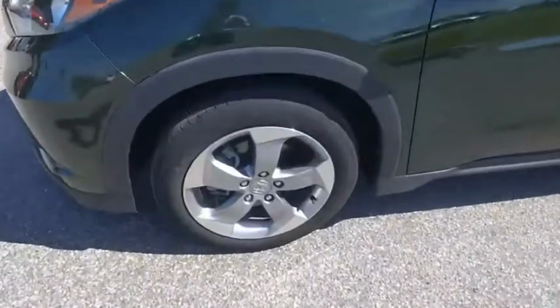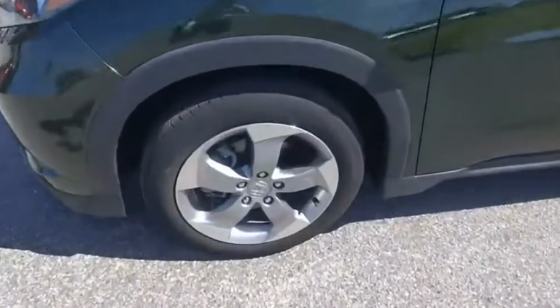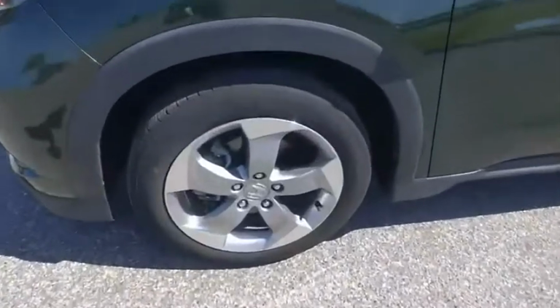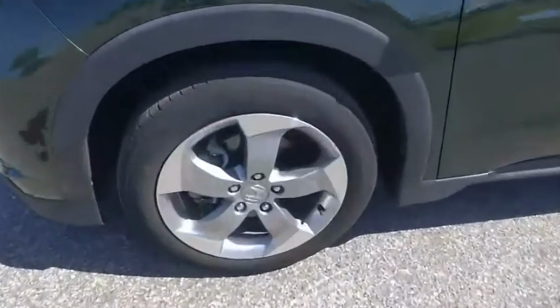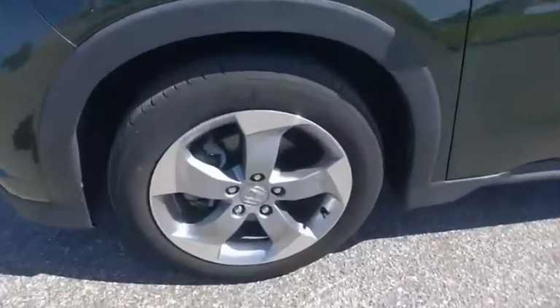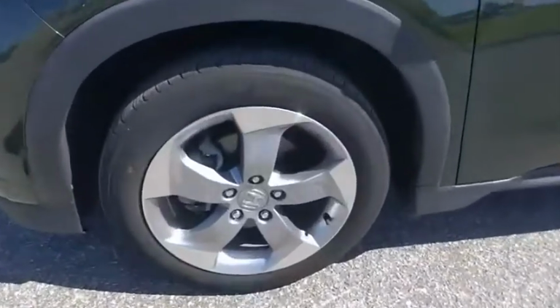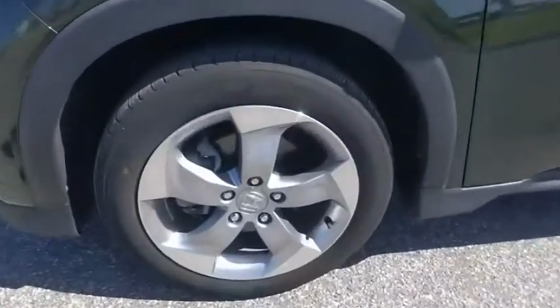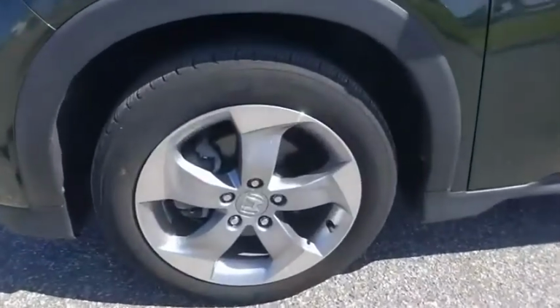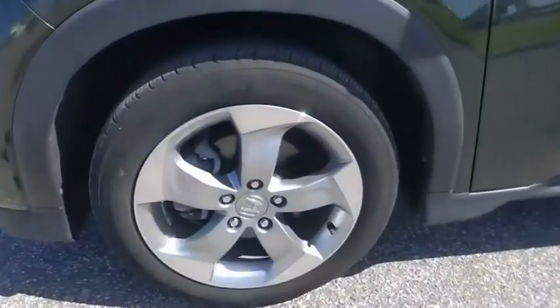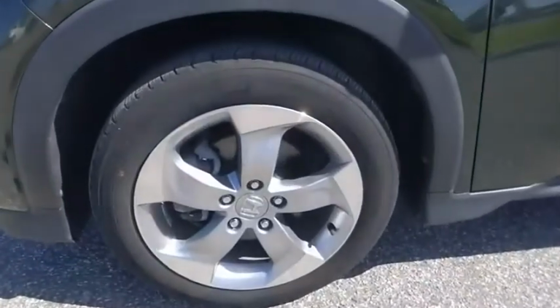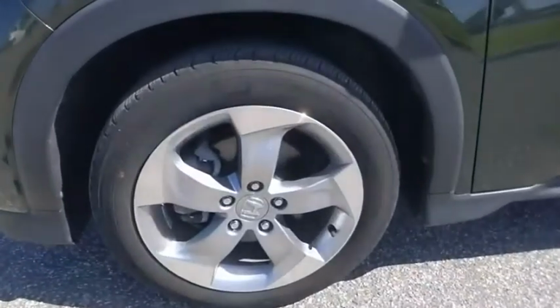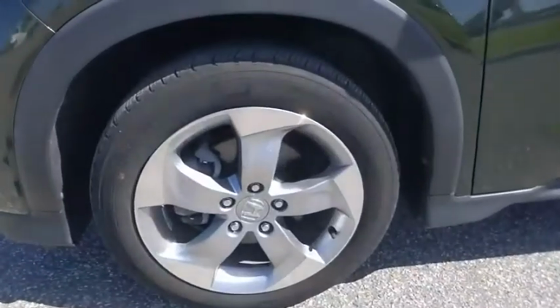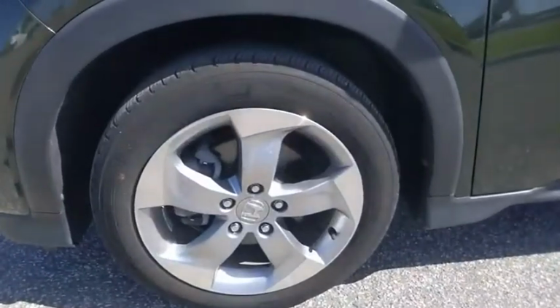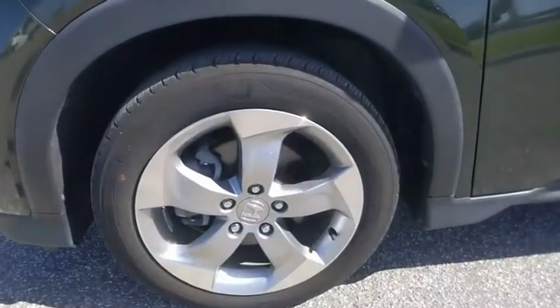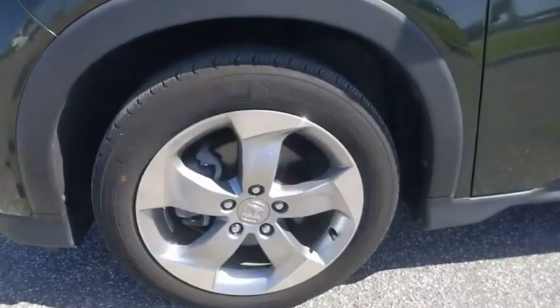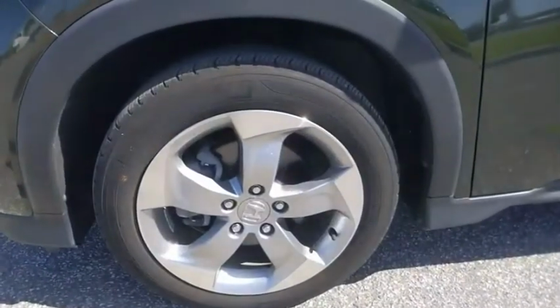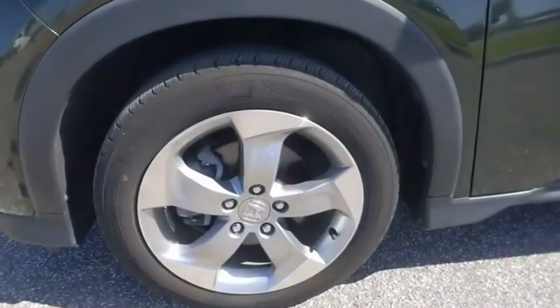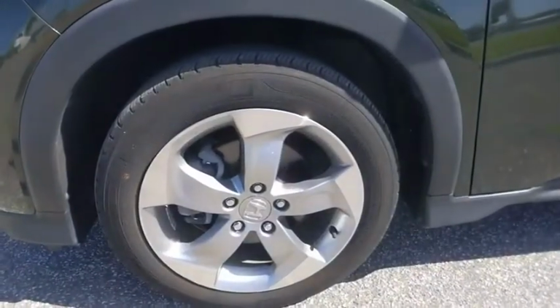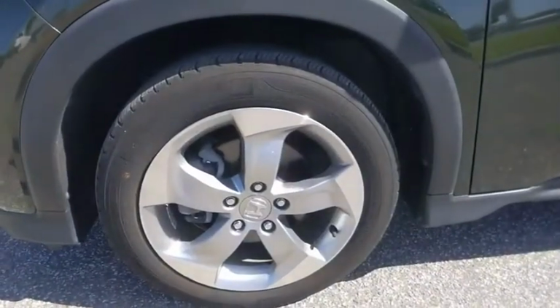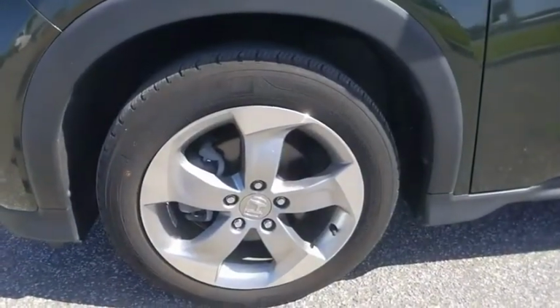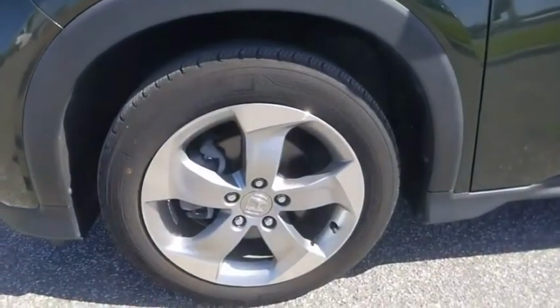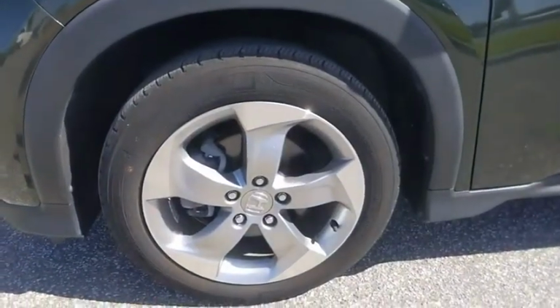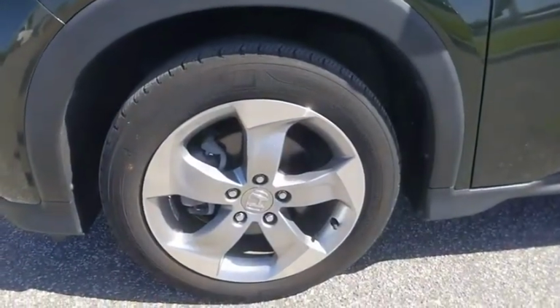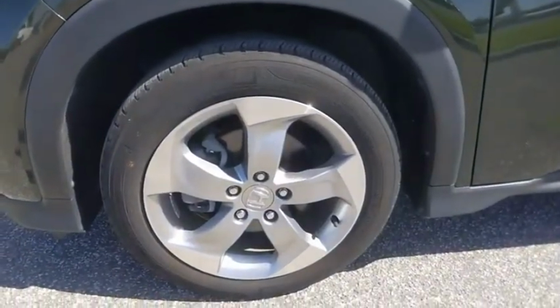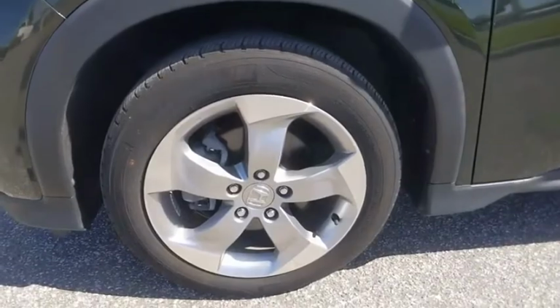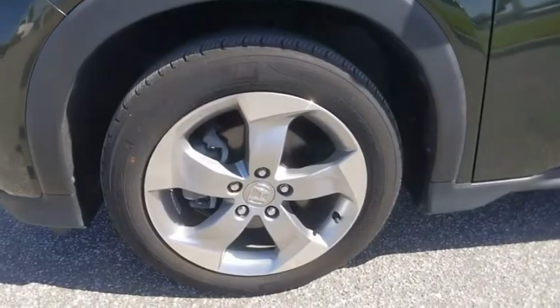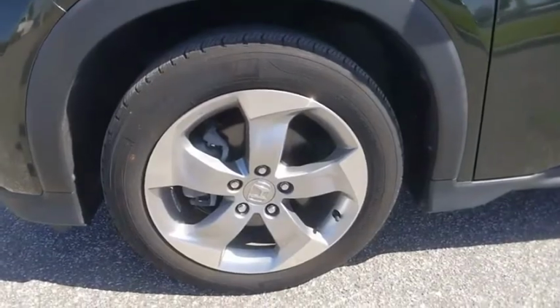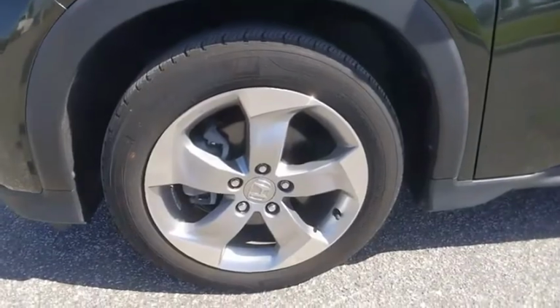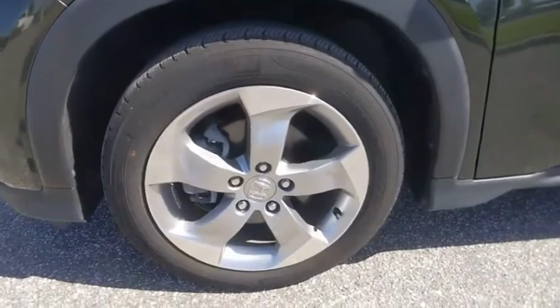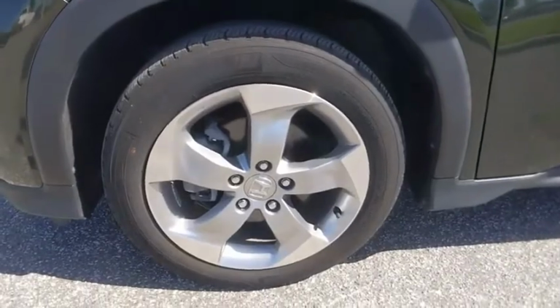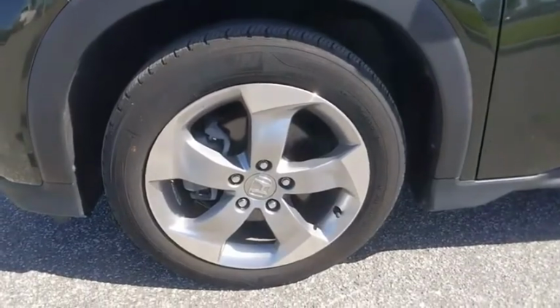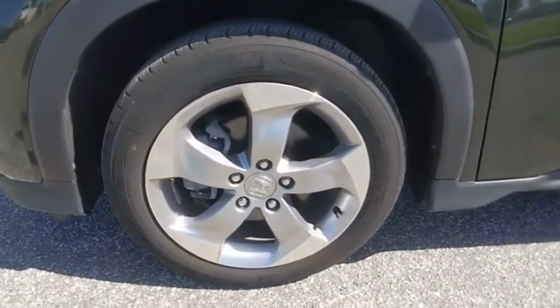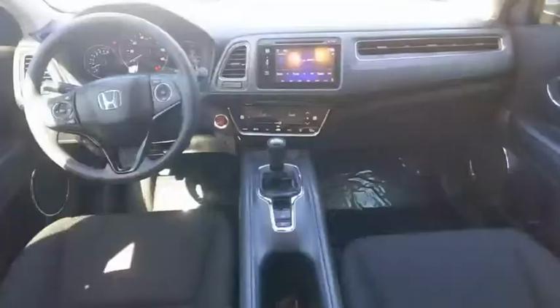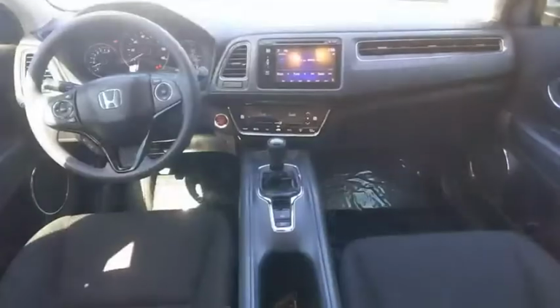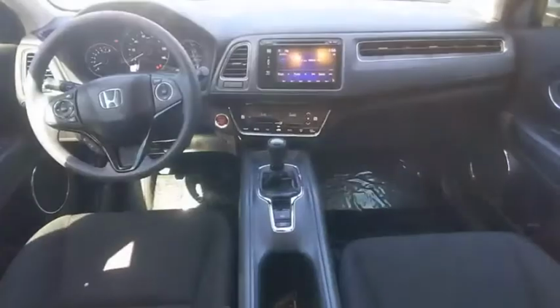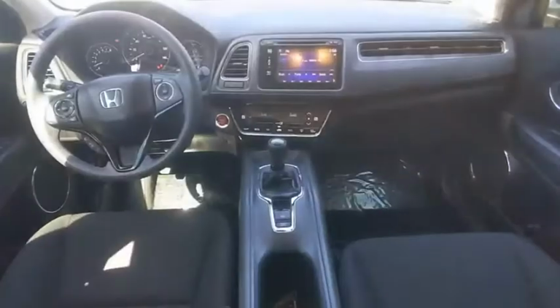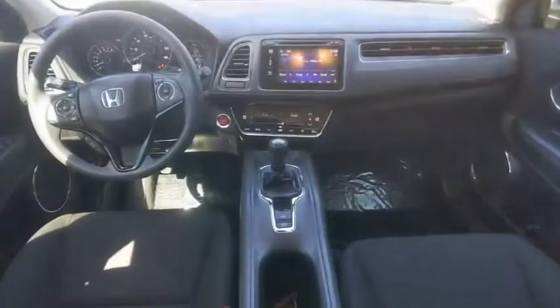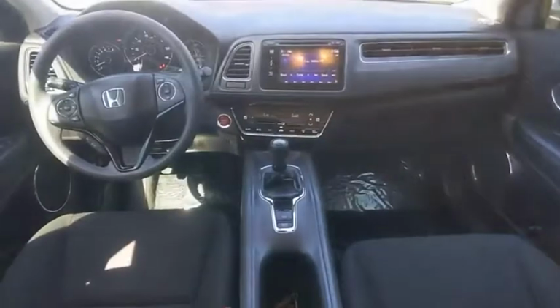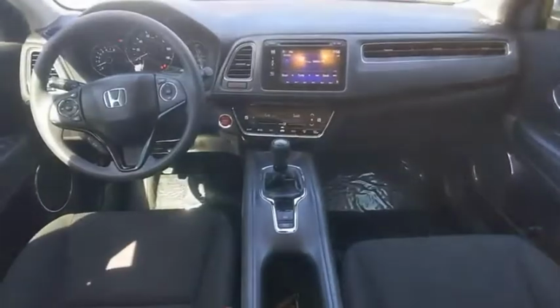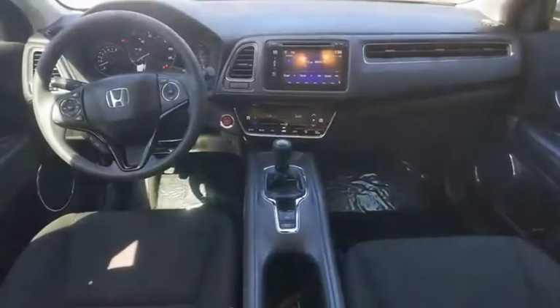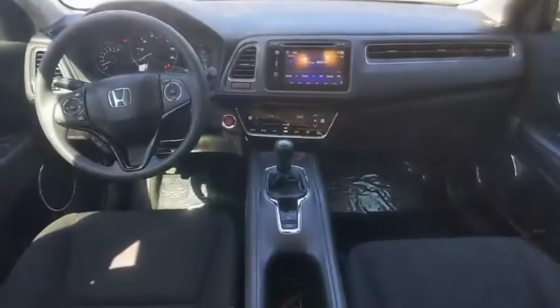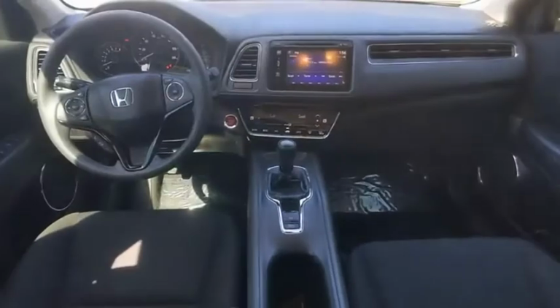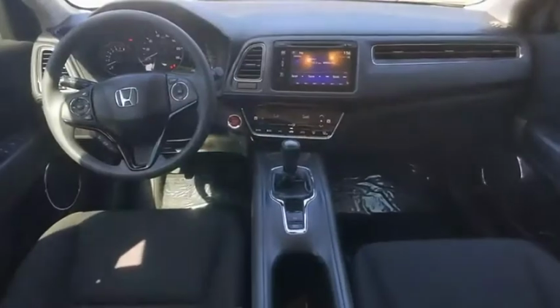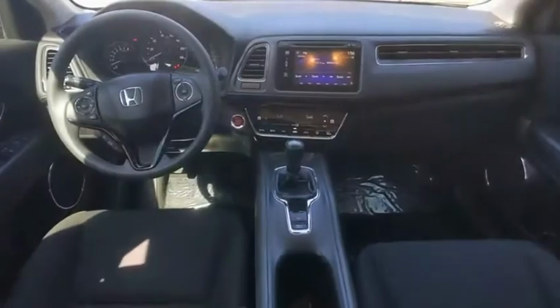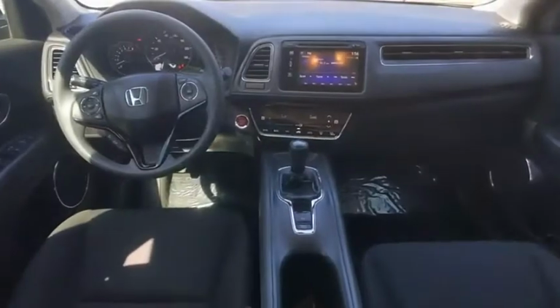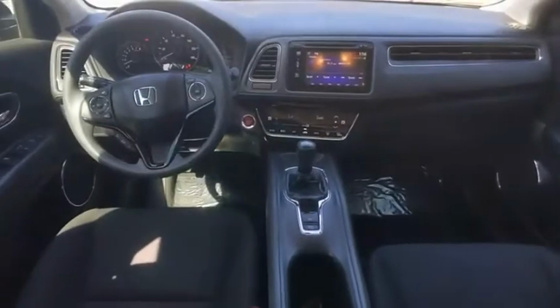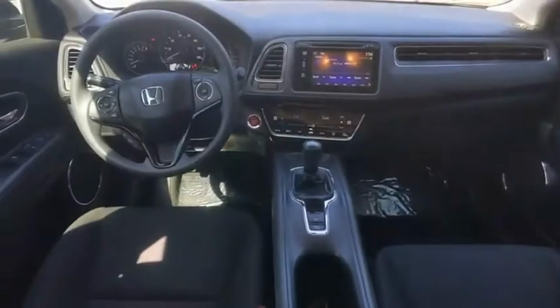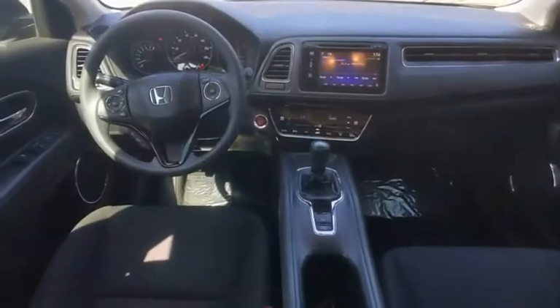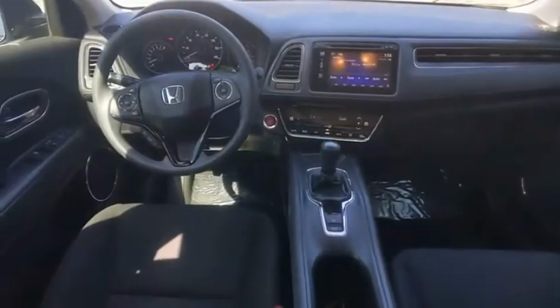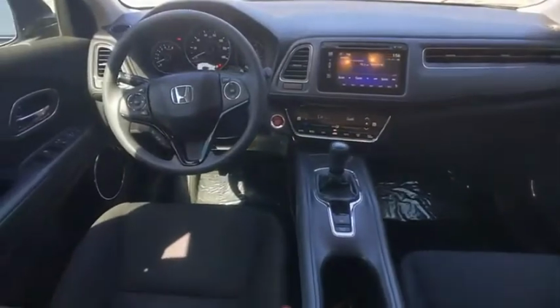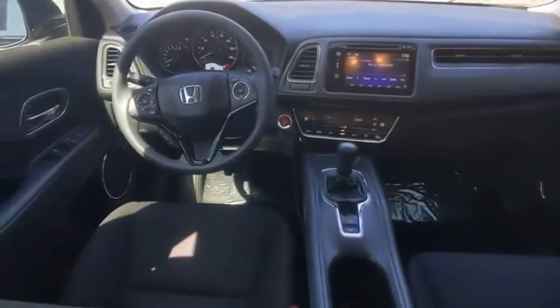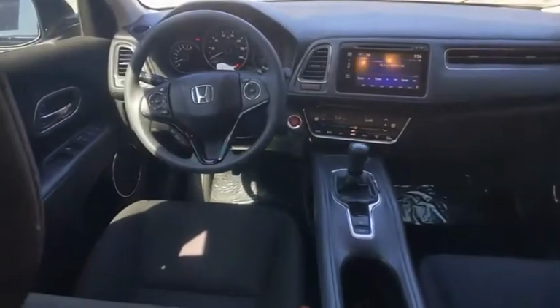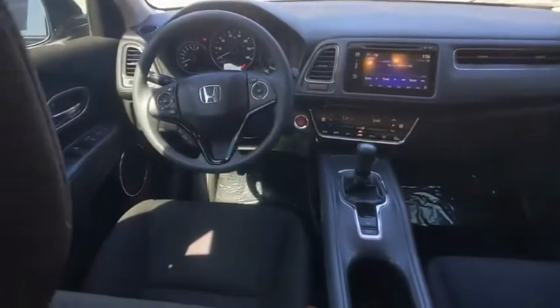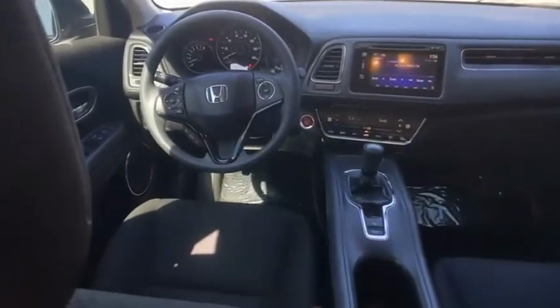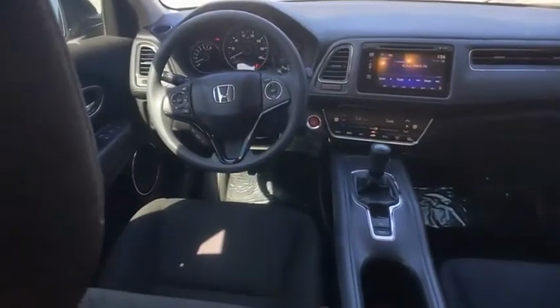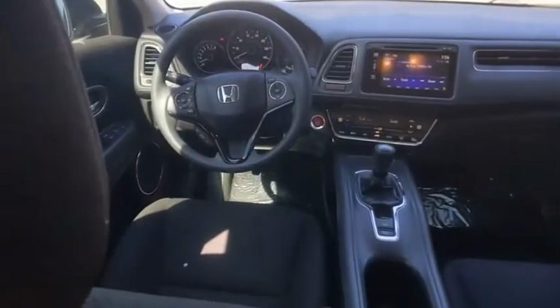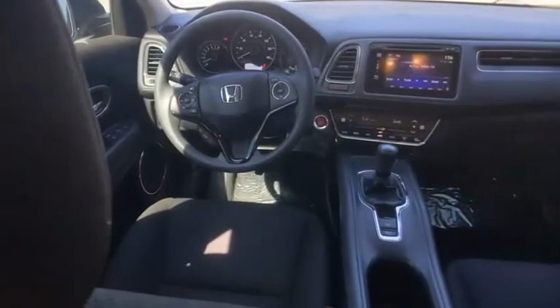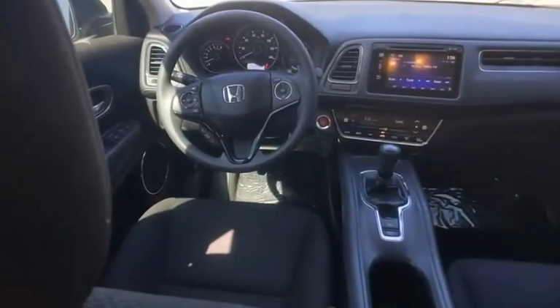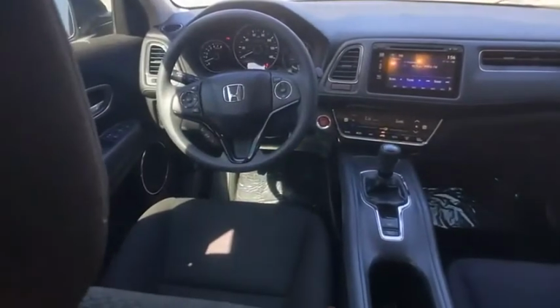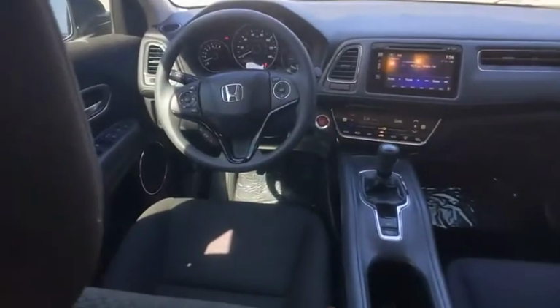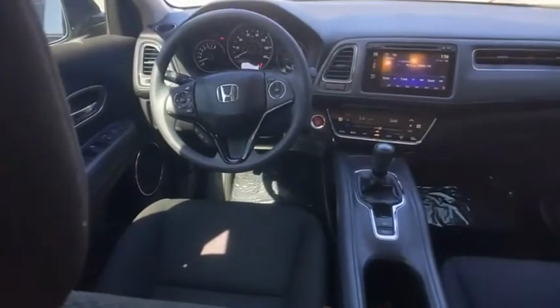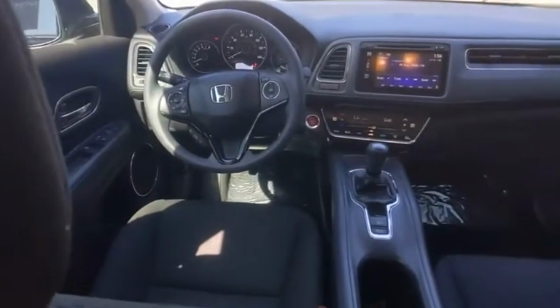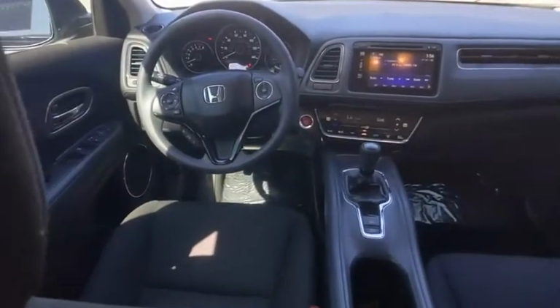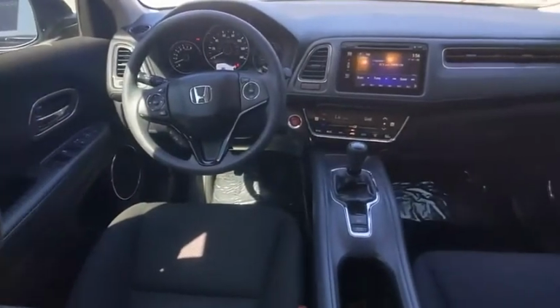This vehicle has less than 55,000 miles. Here are some of this vehicle's great options: tire pressure monitor,